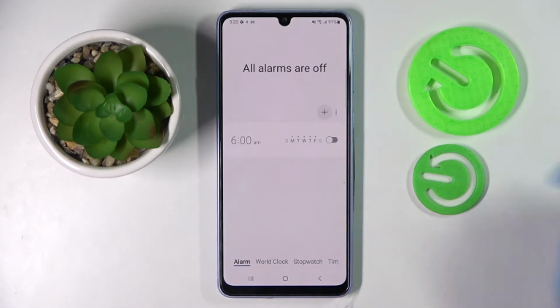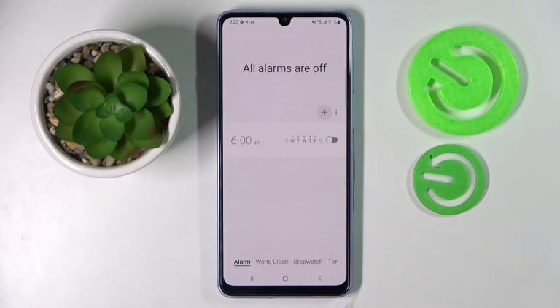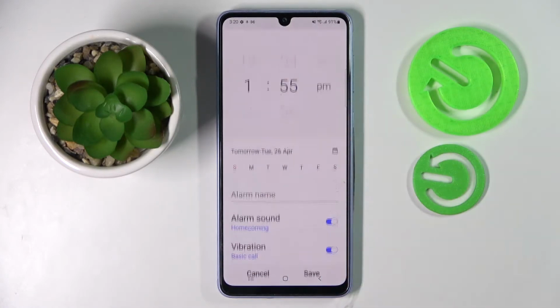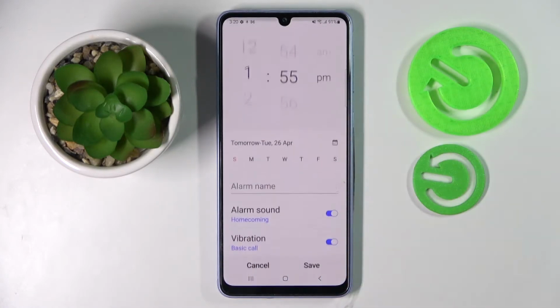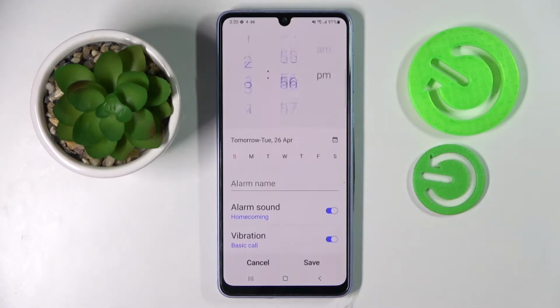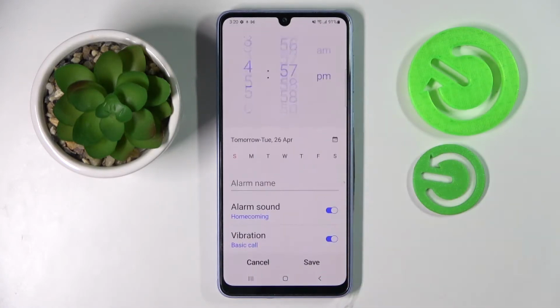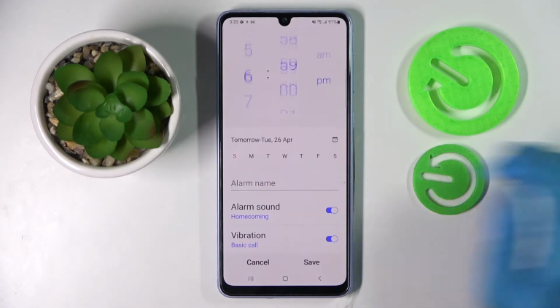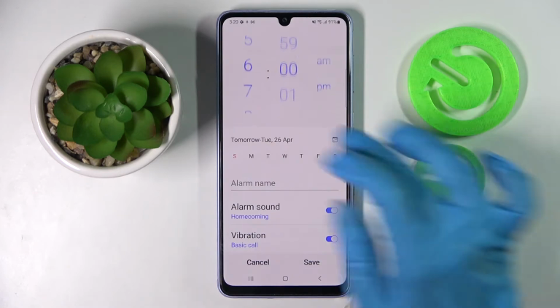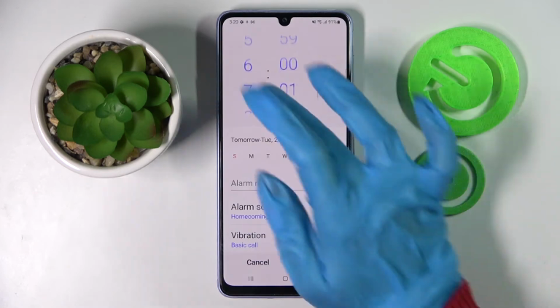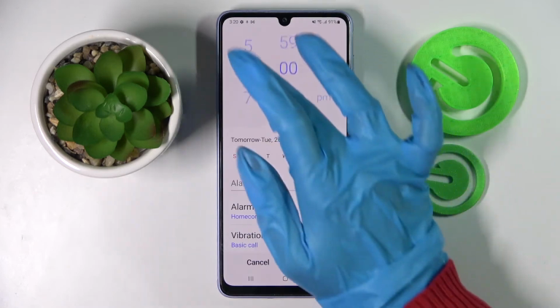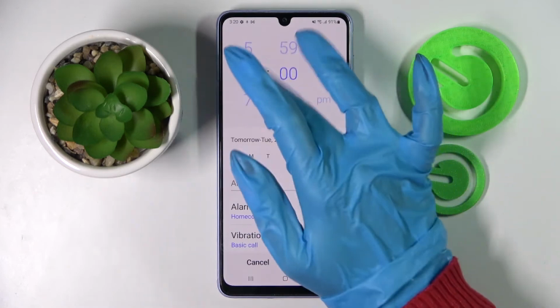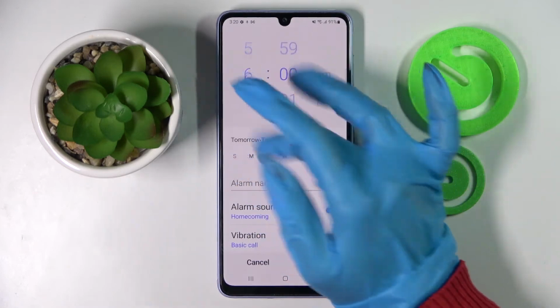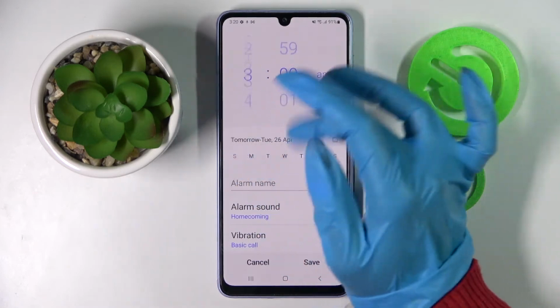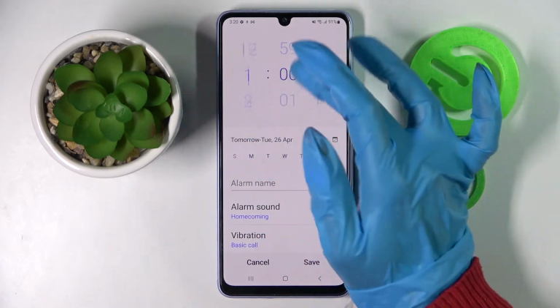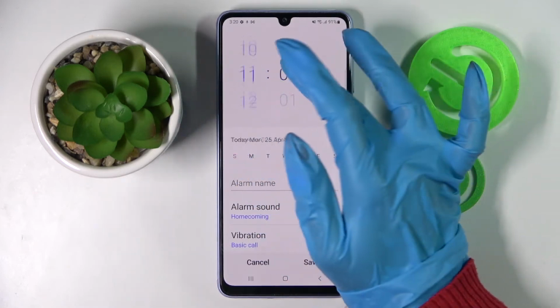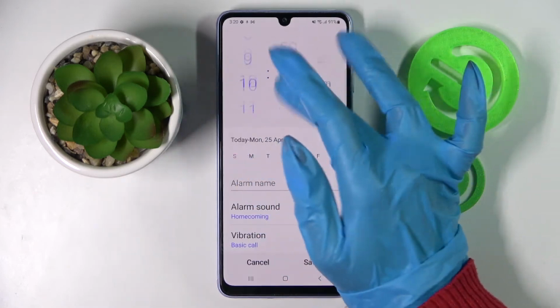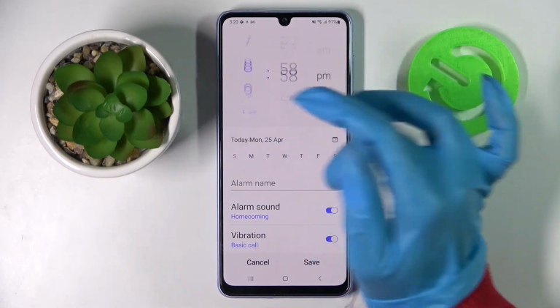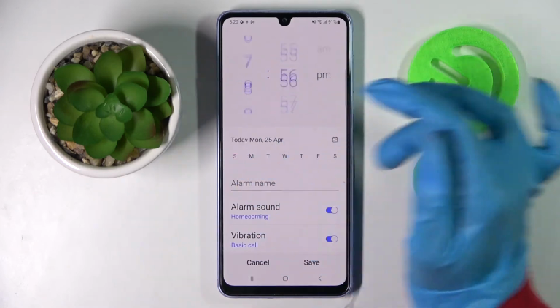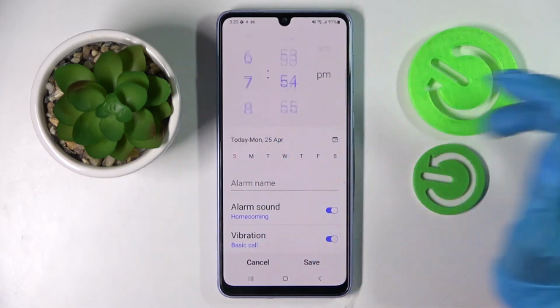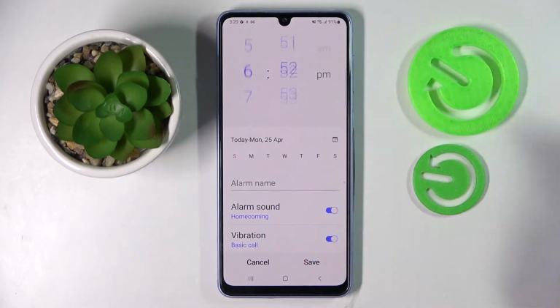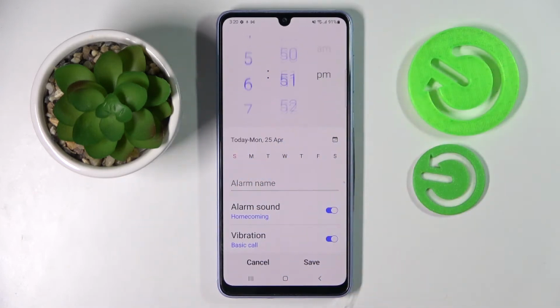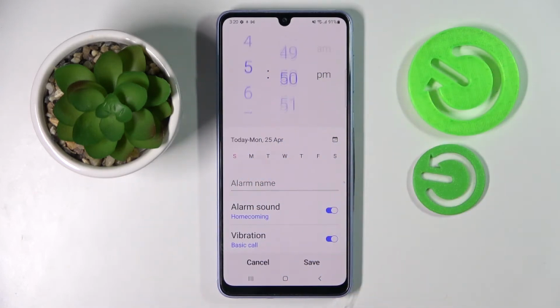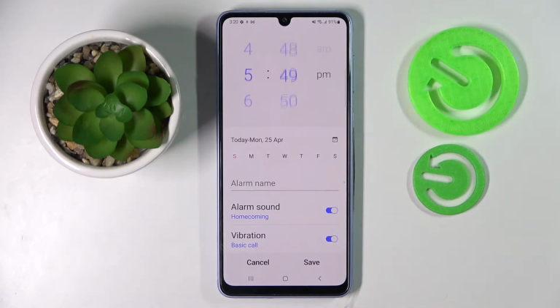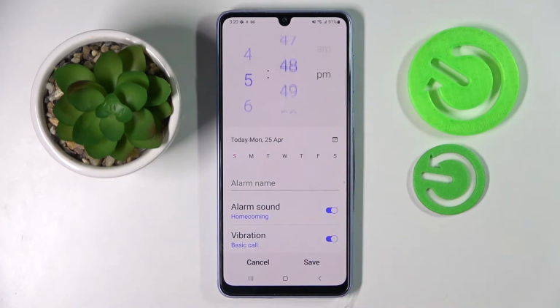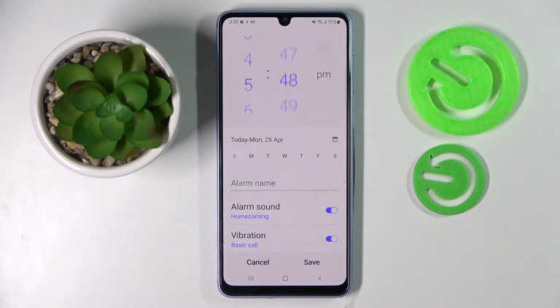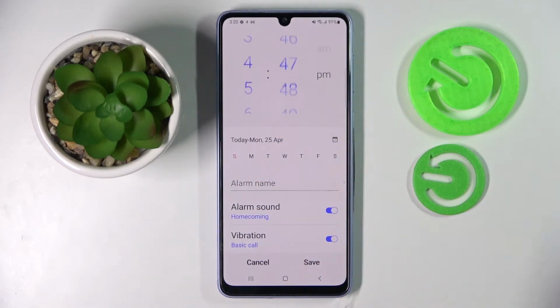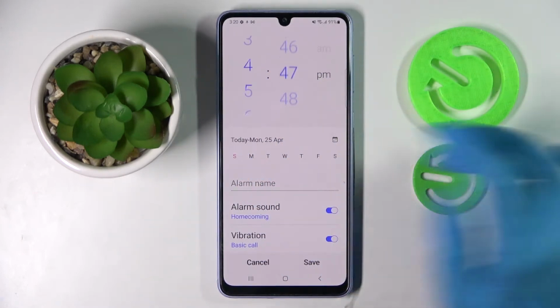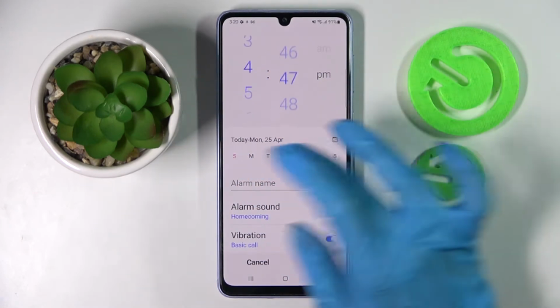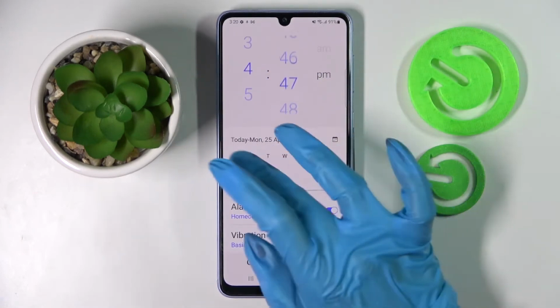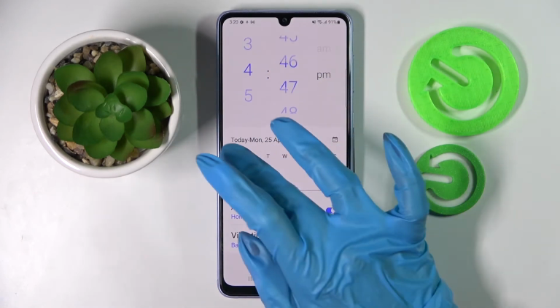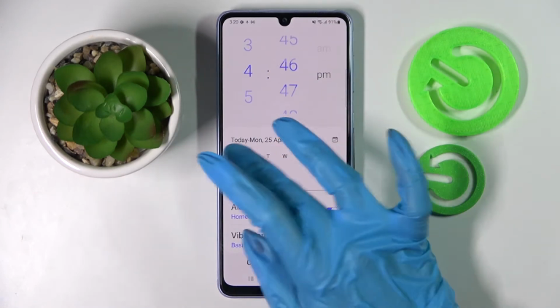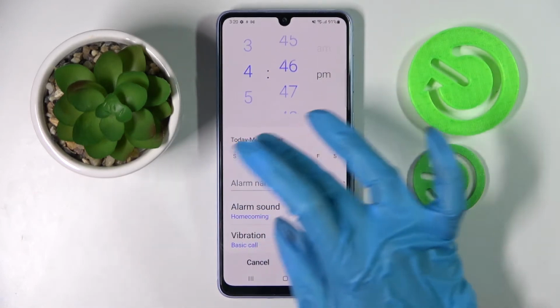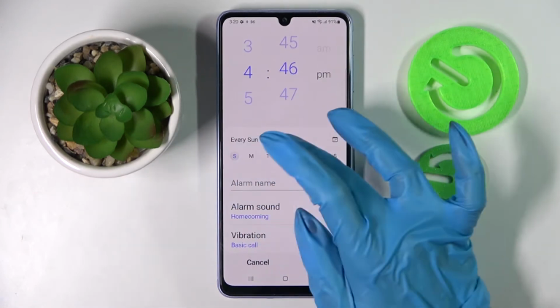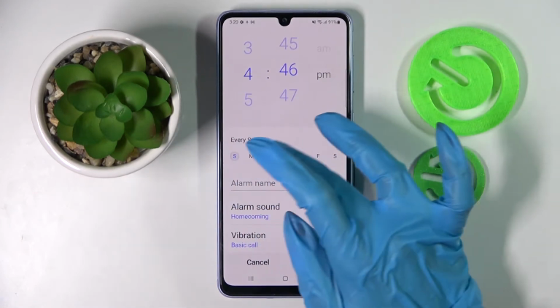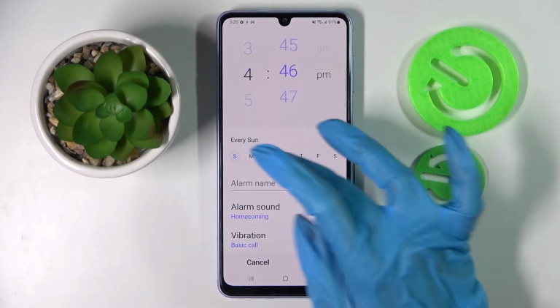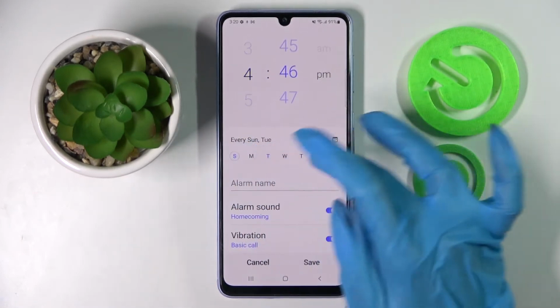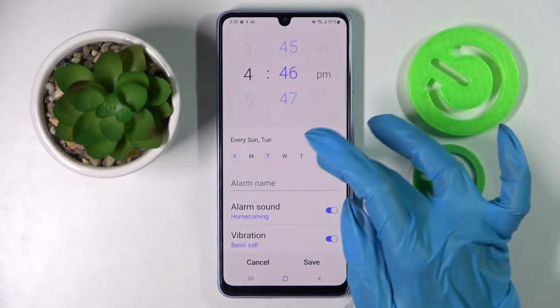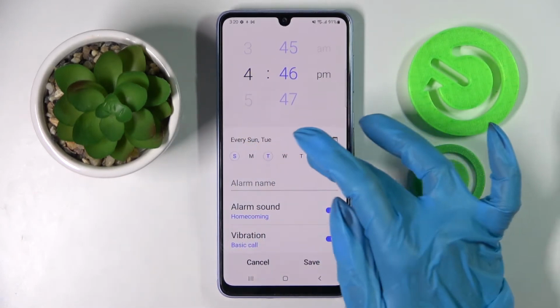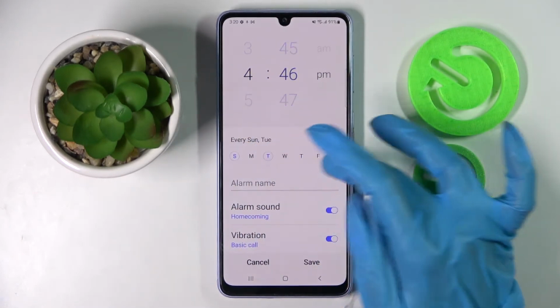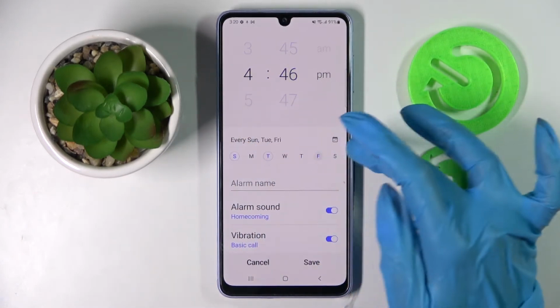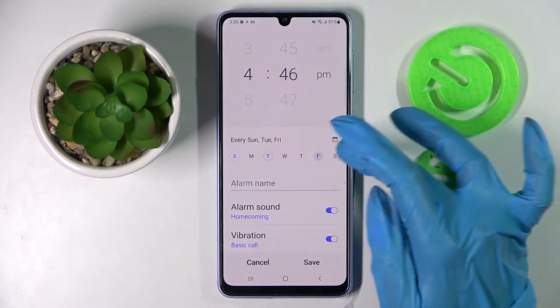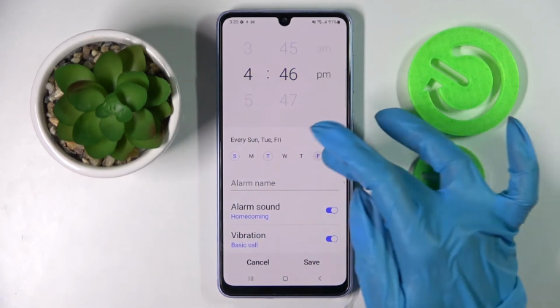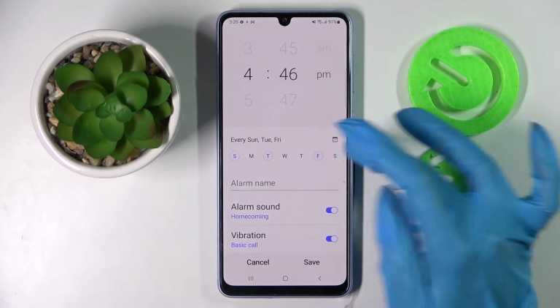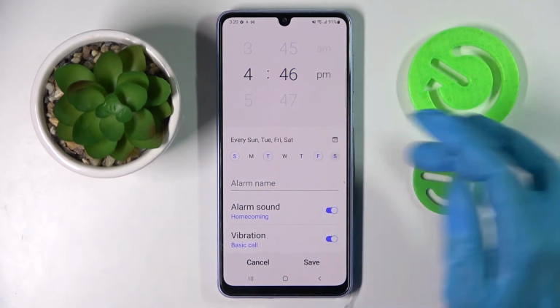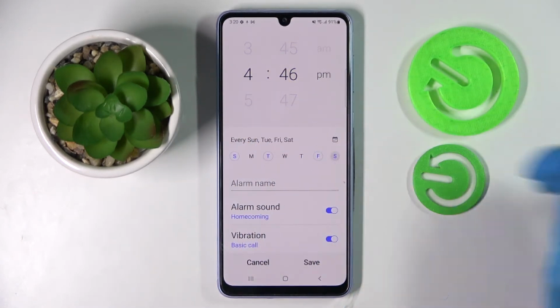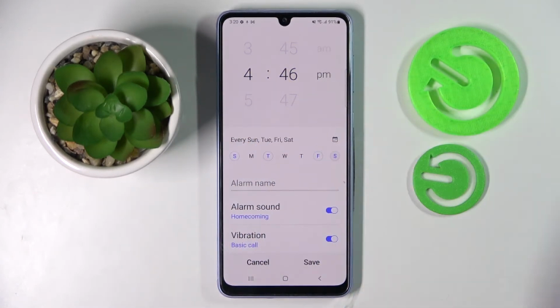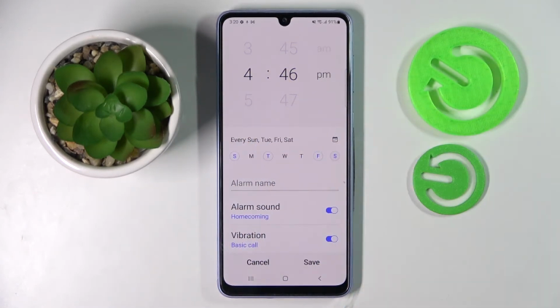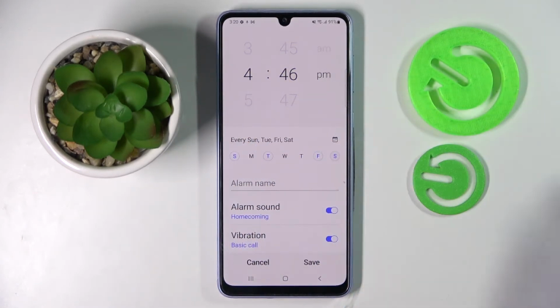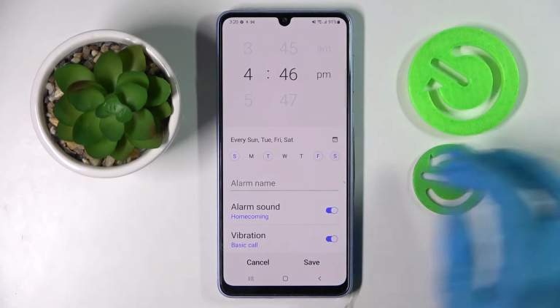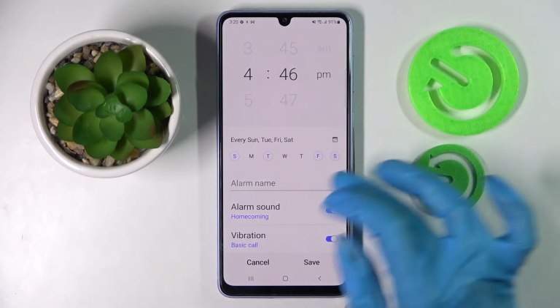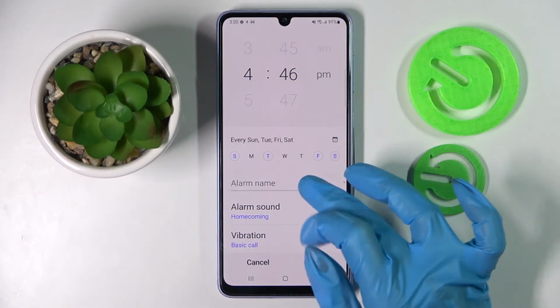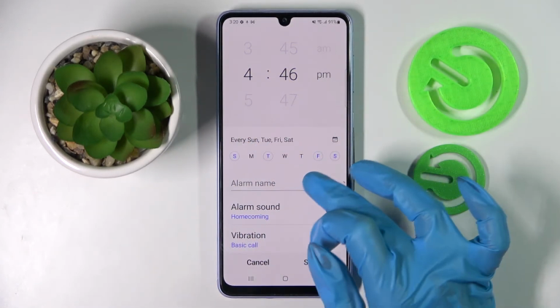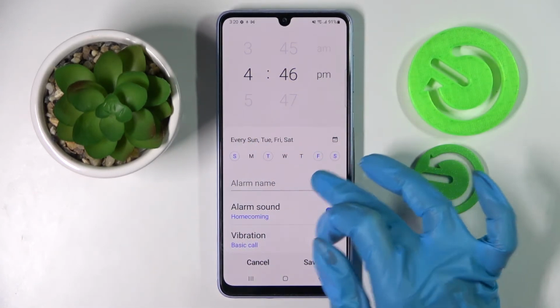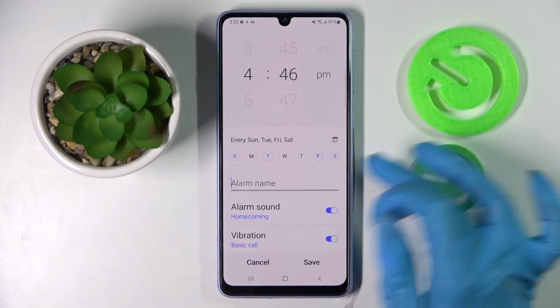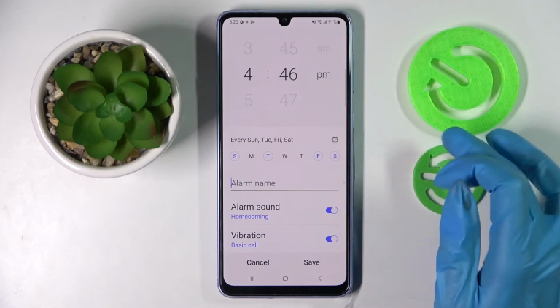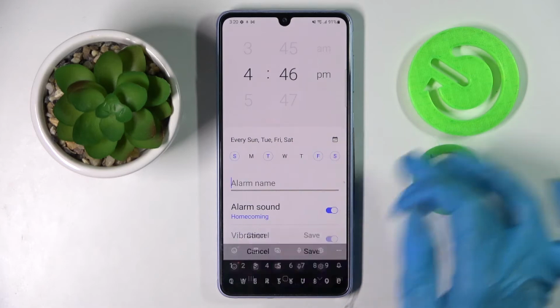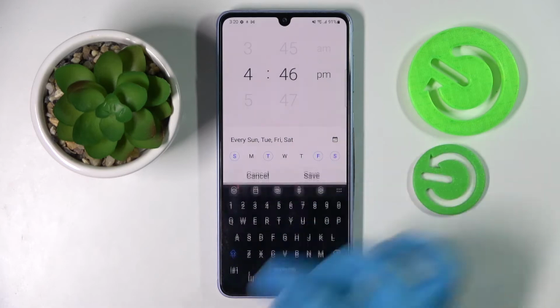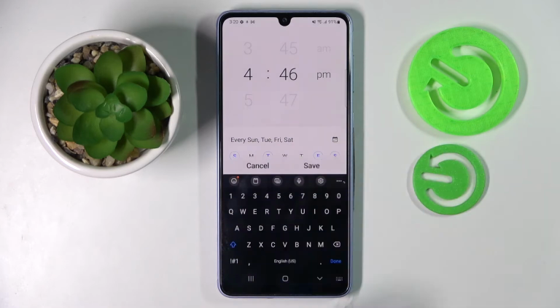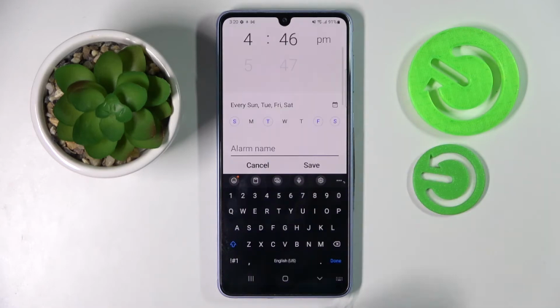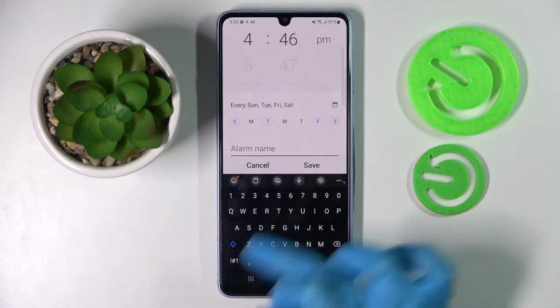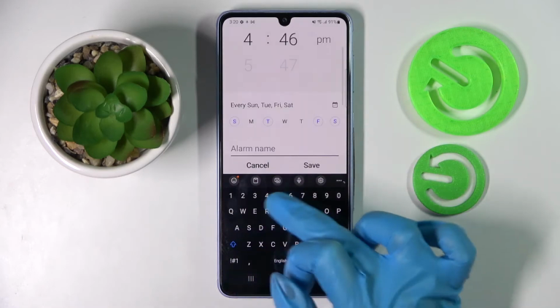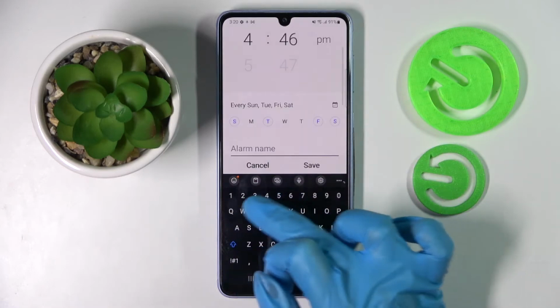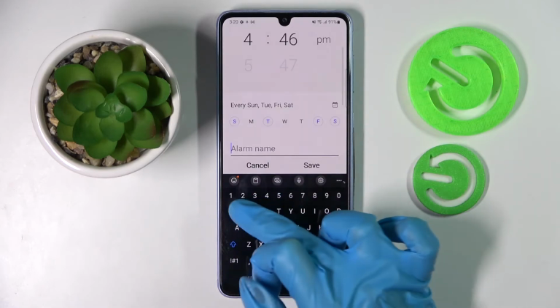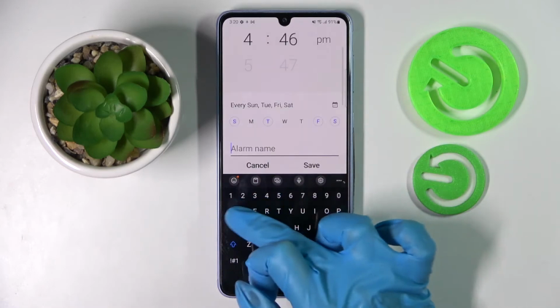Now you can finally set up an hour and pick days of the week by tapping on the chosen ones. Then choose an alarm name over here.